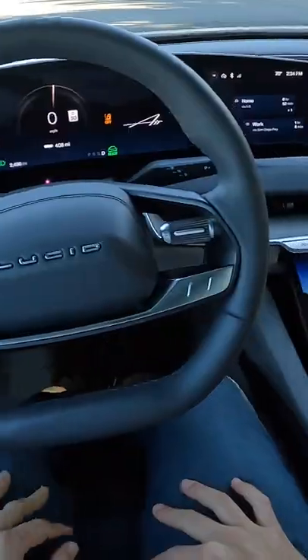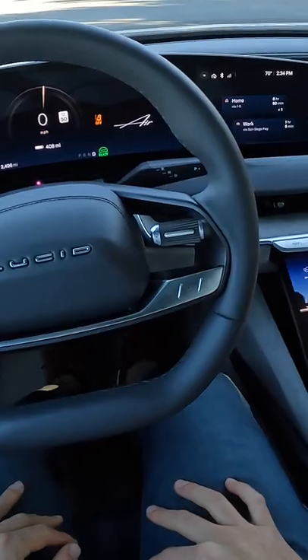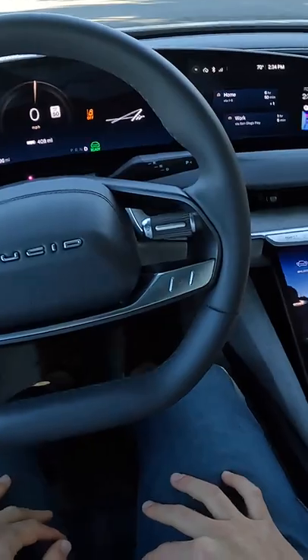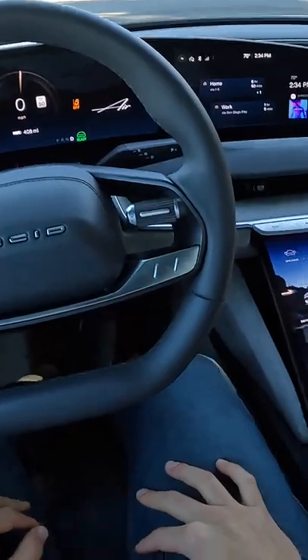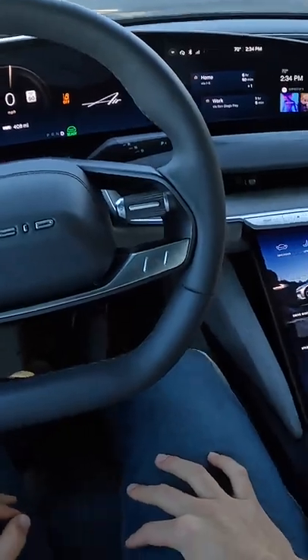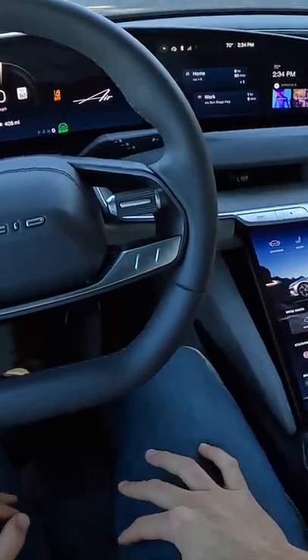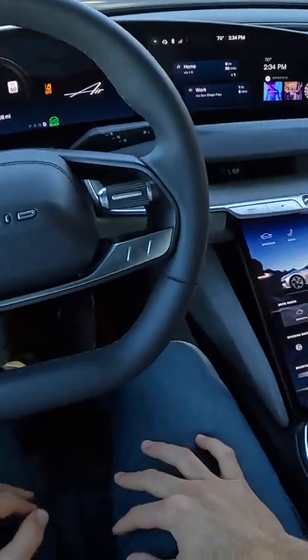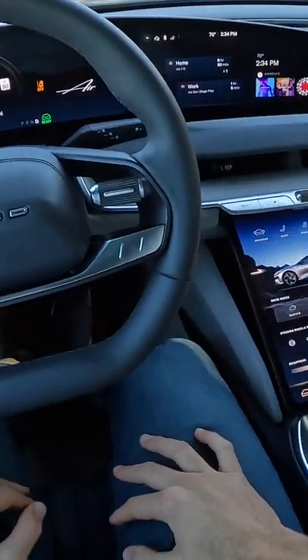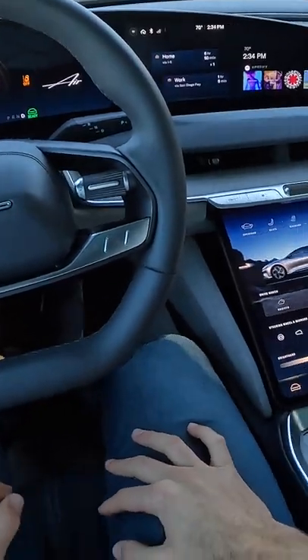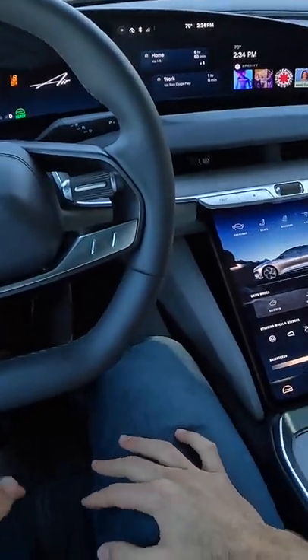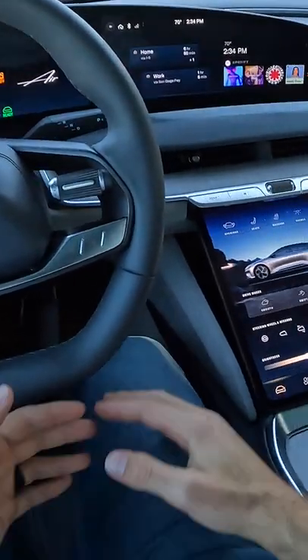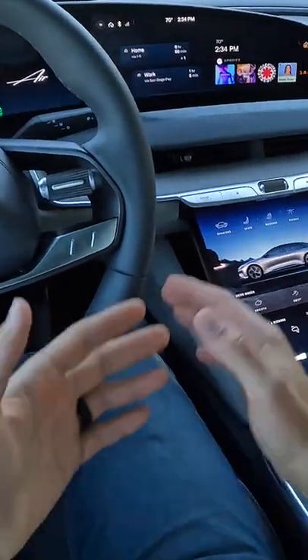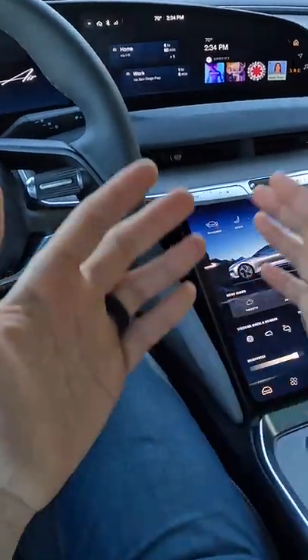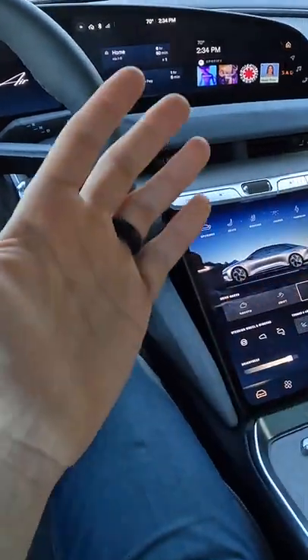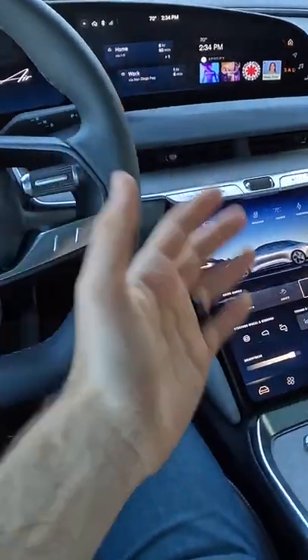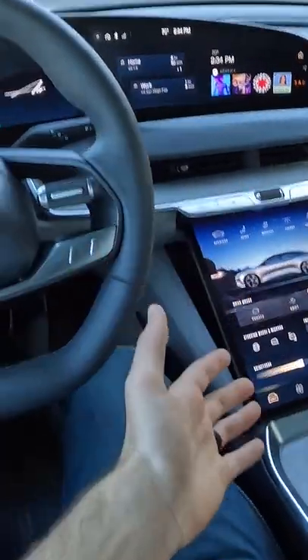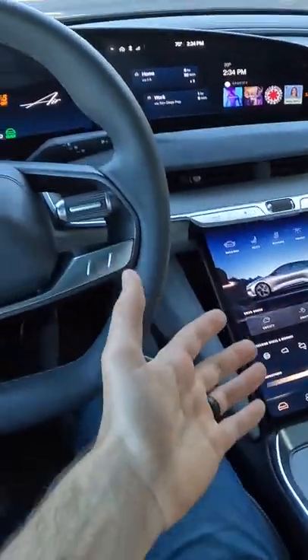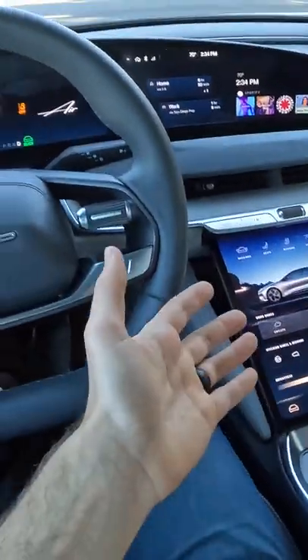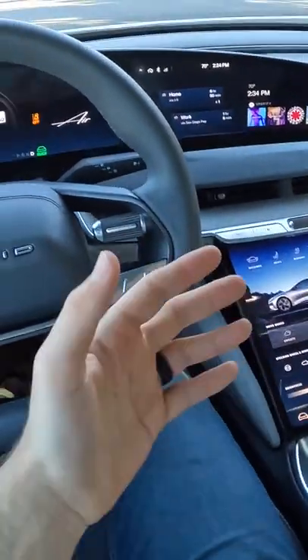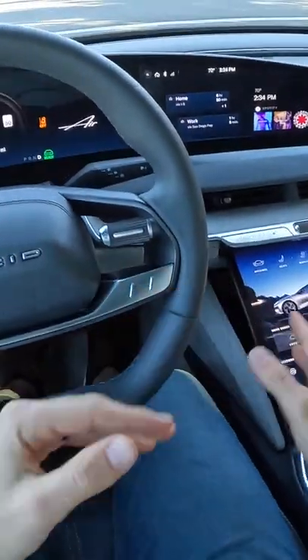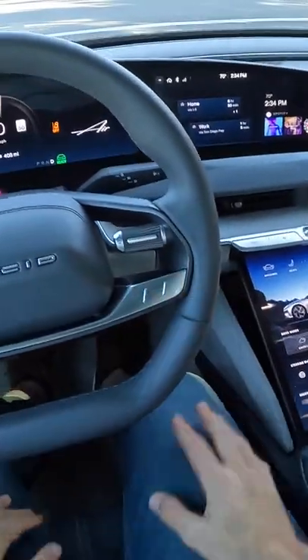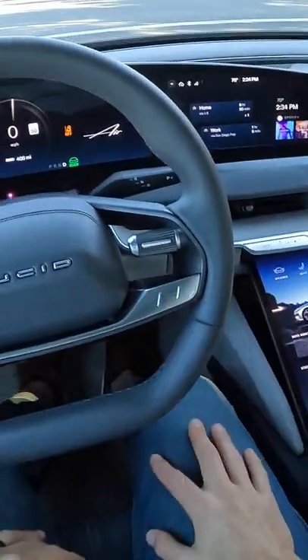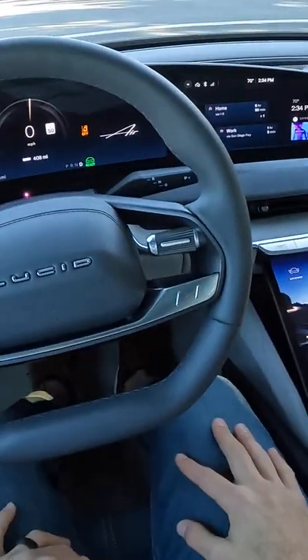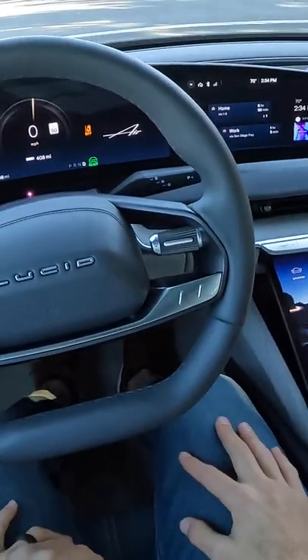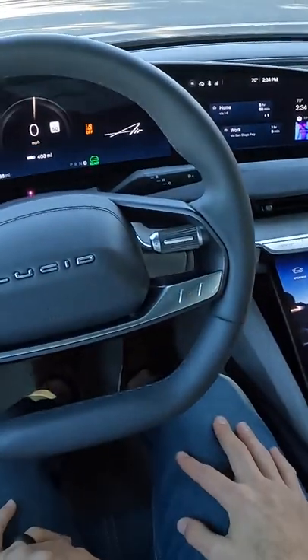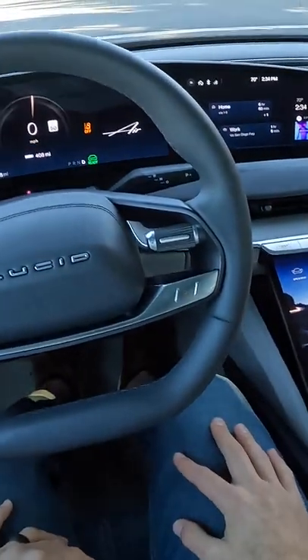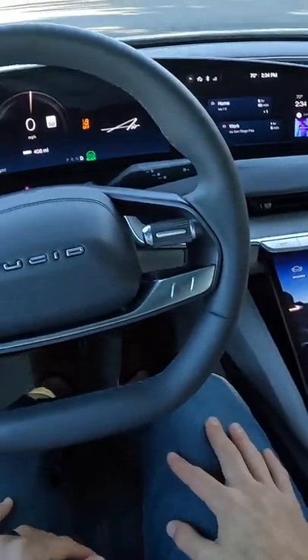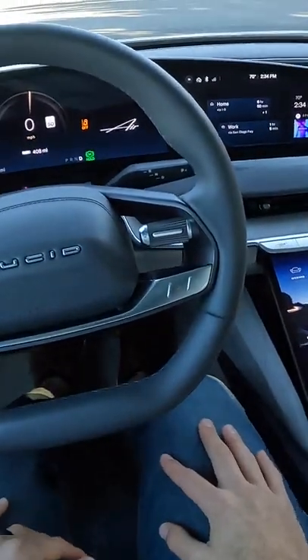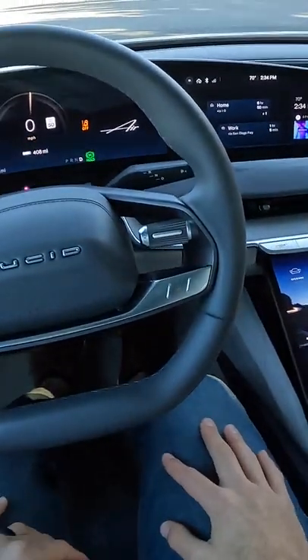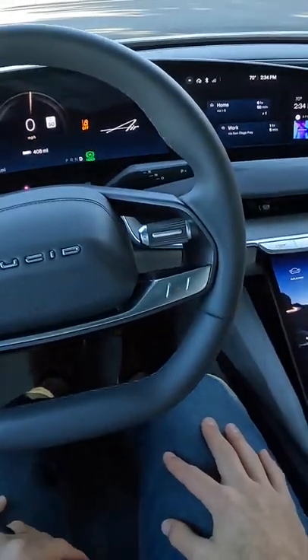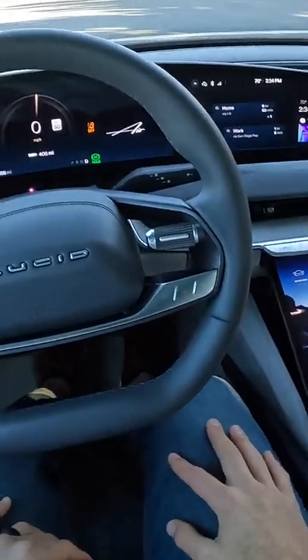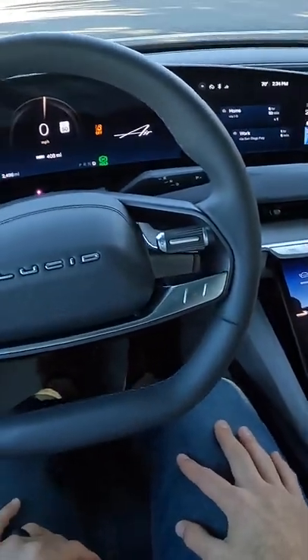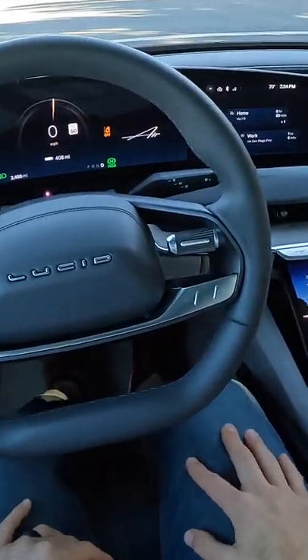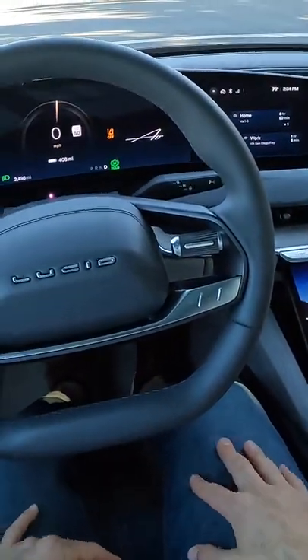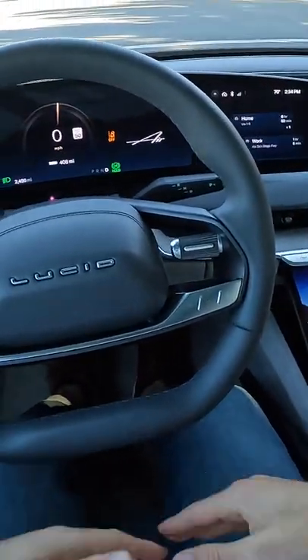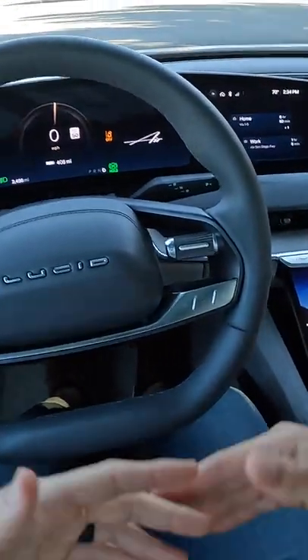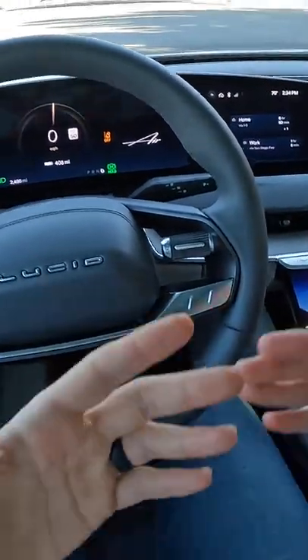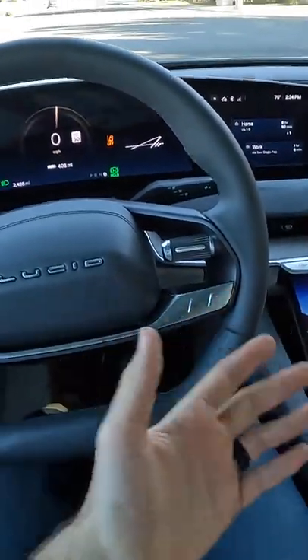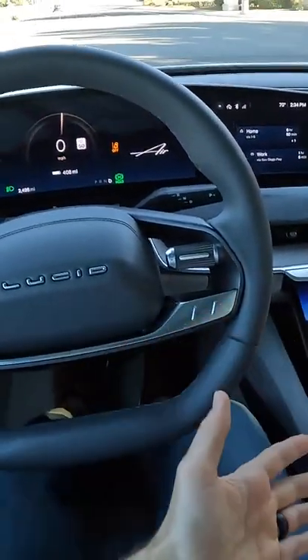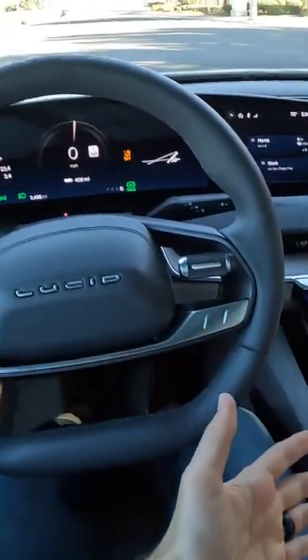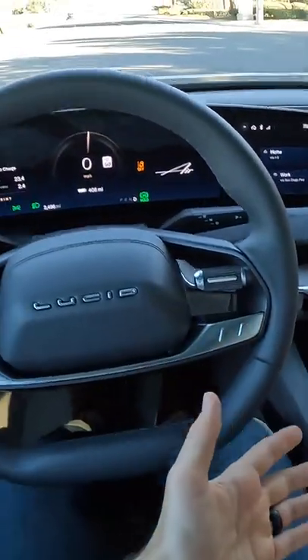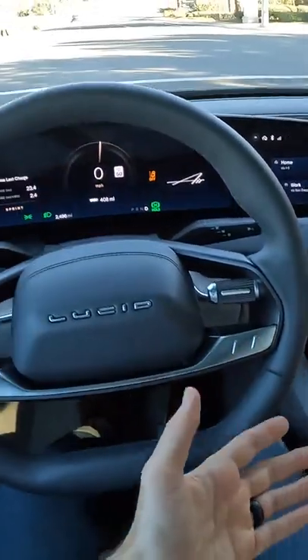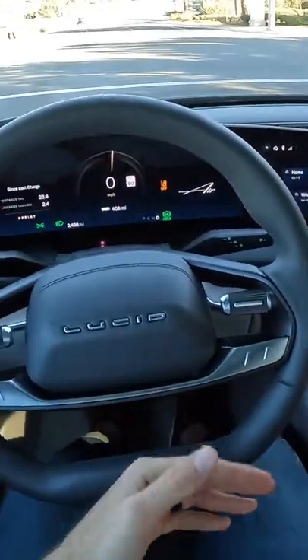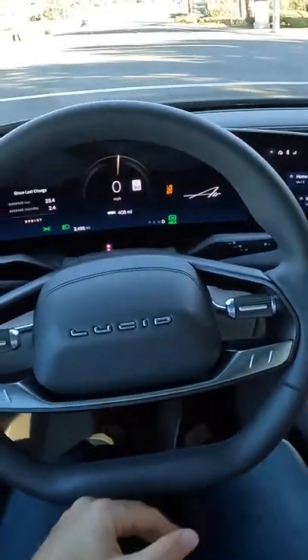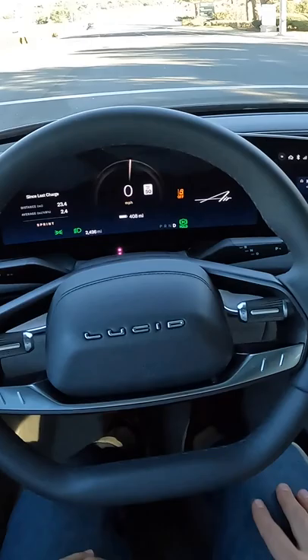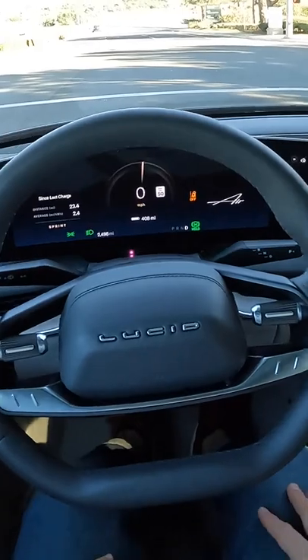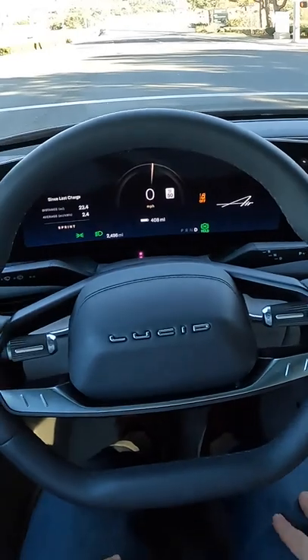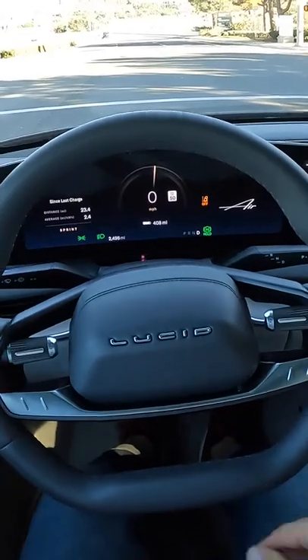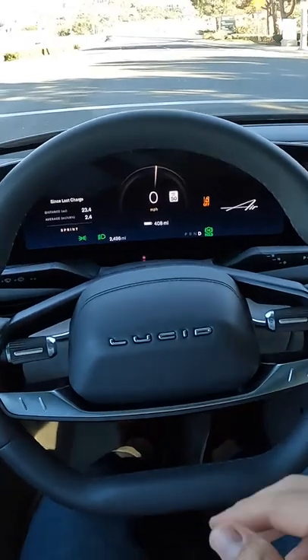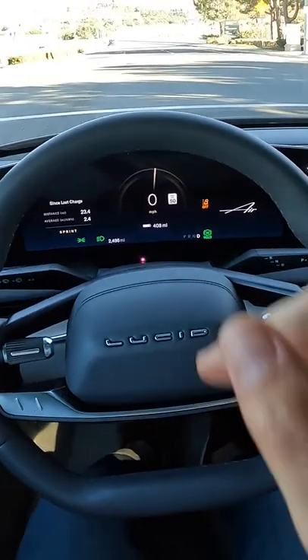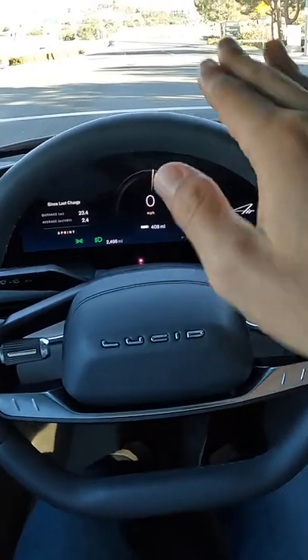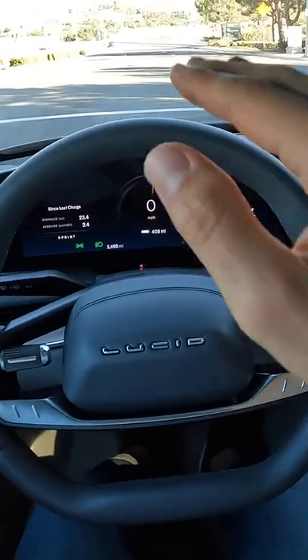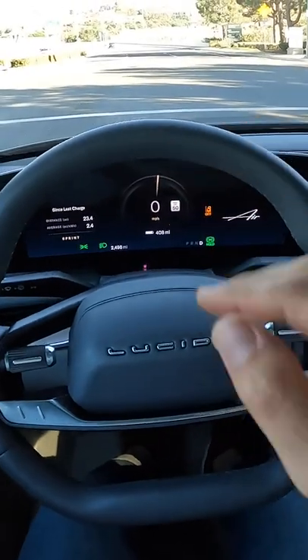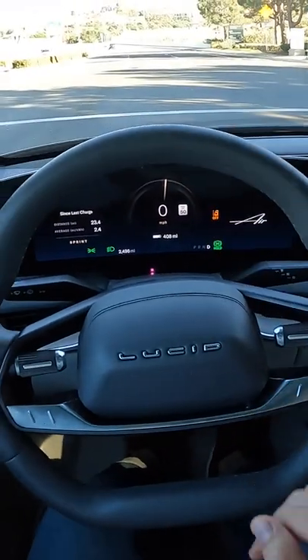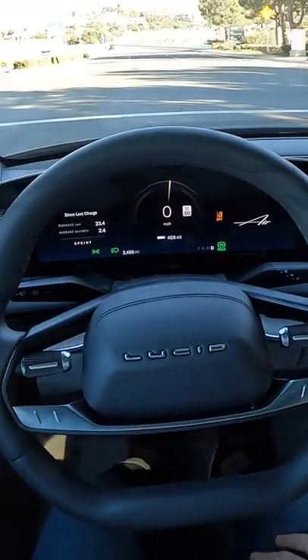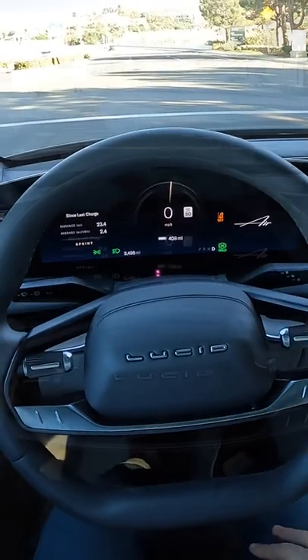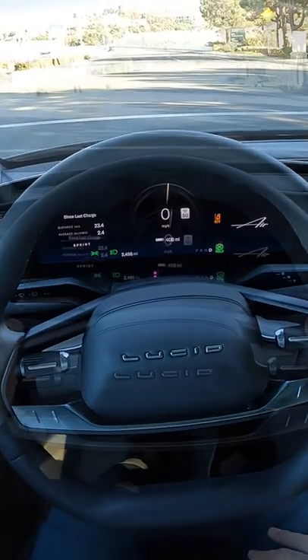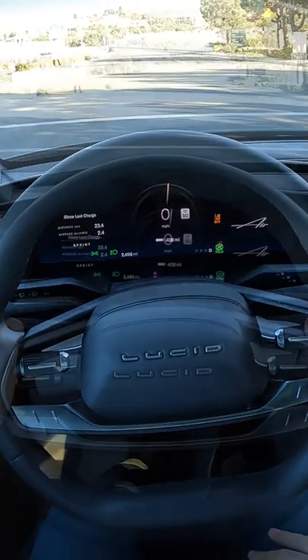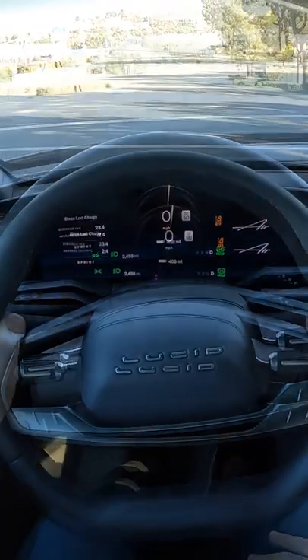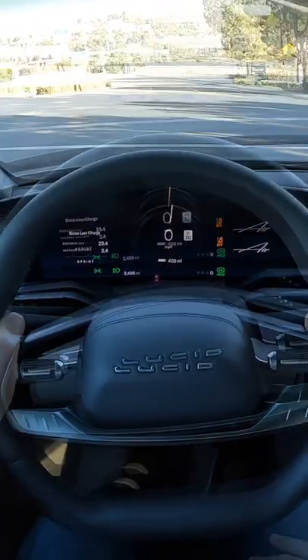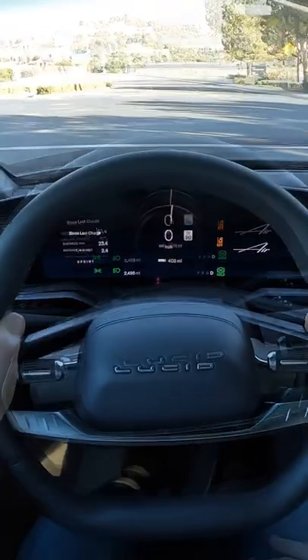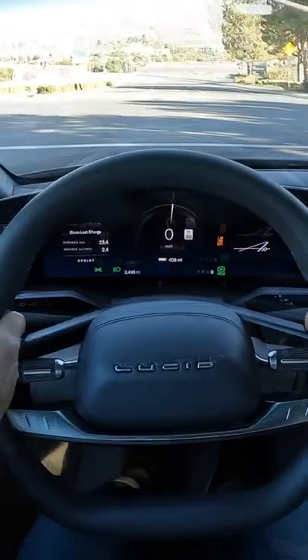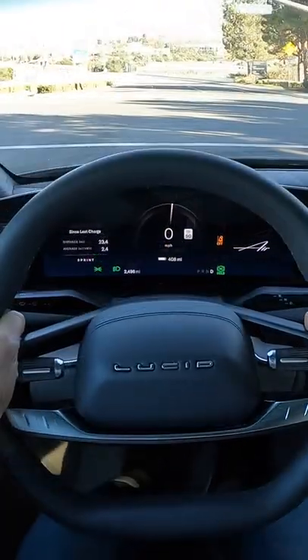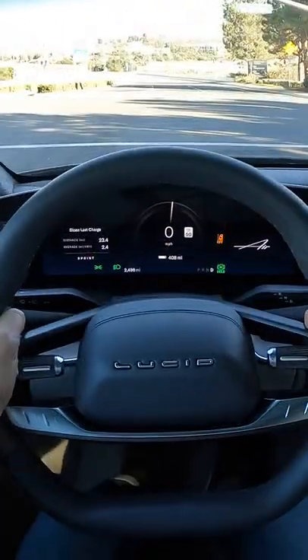The way you use launch control in this vehicle is just put hard on the brake, pin the throttle, and then you go. Here we go.